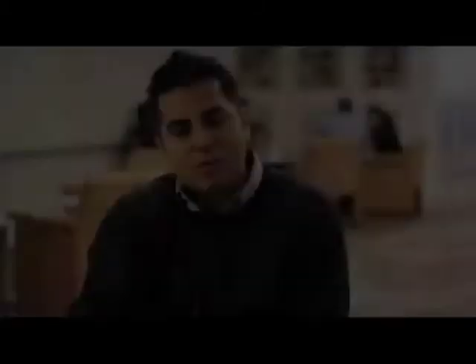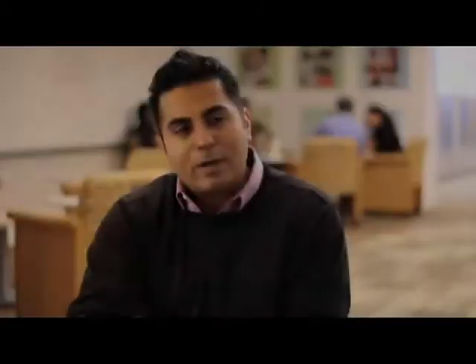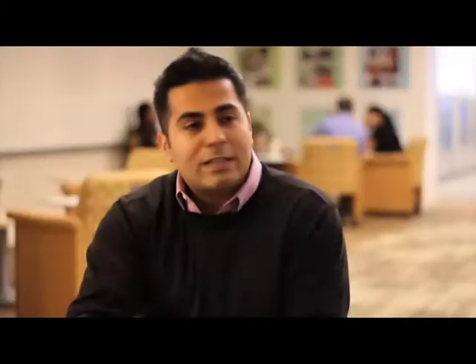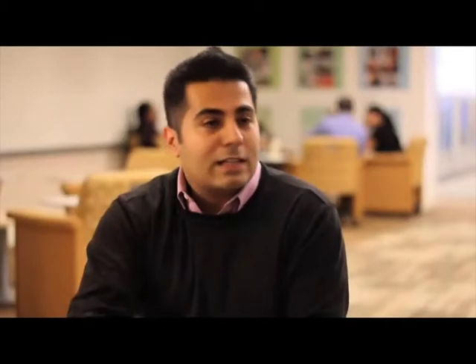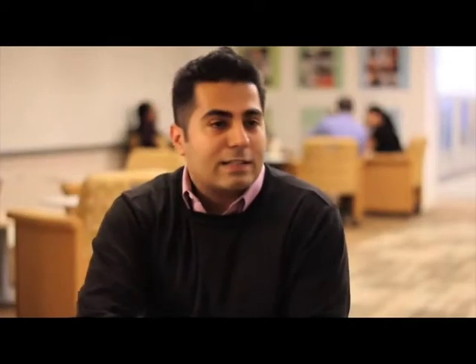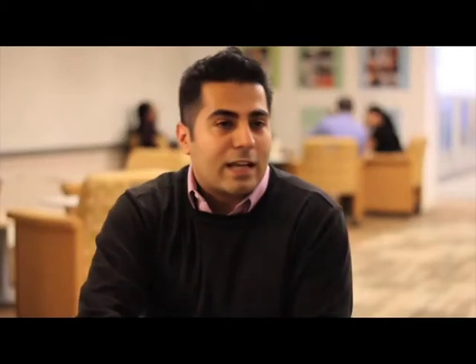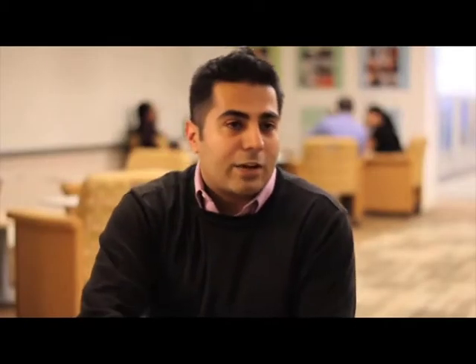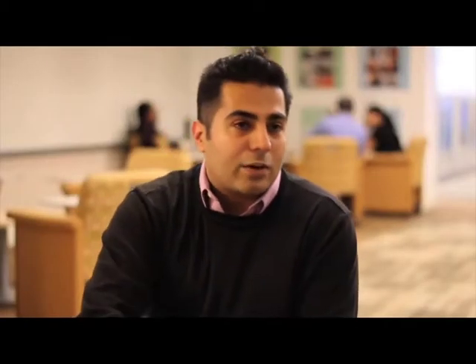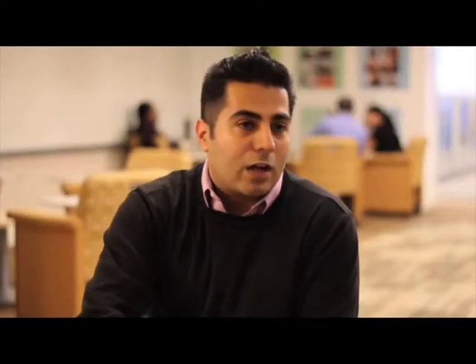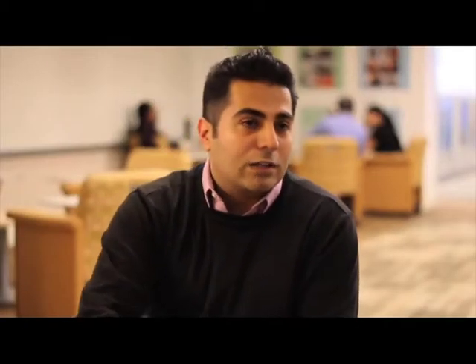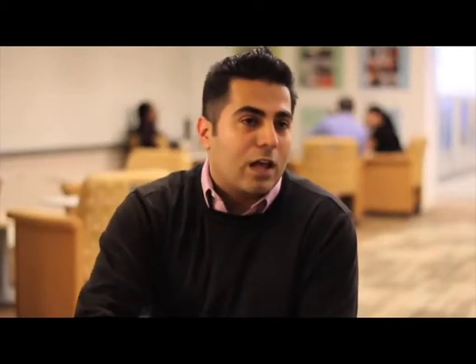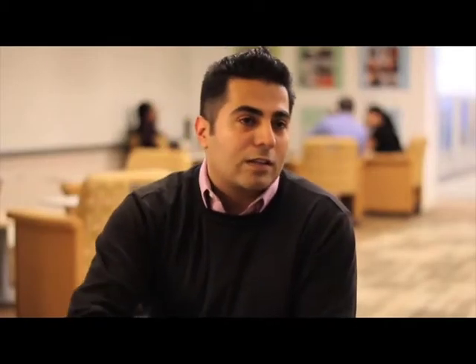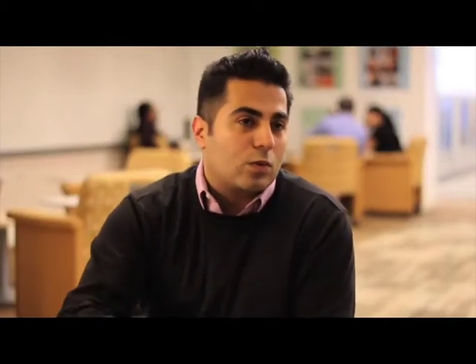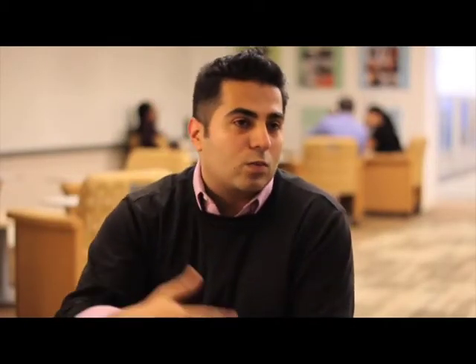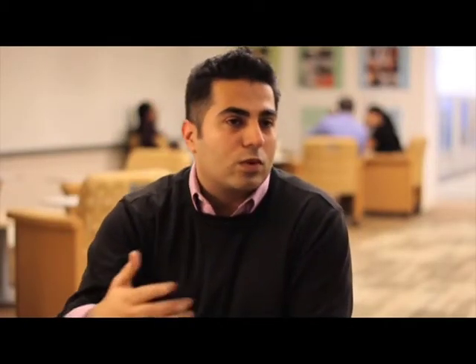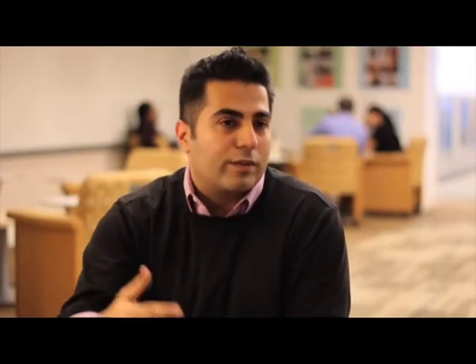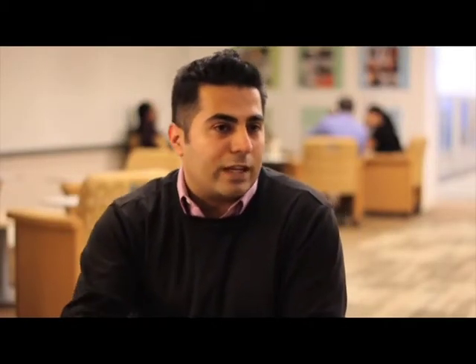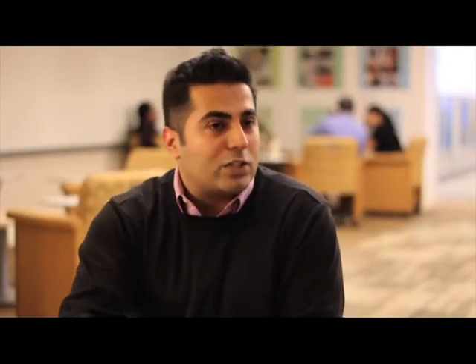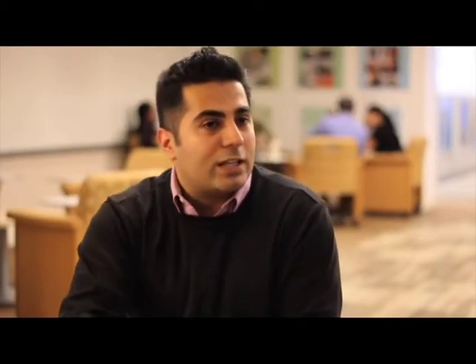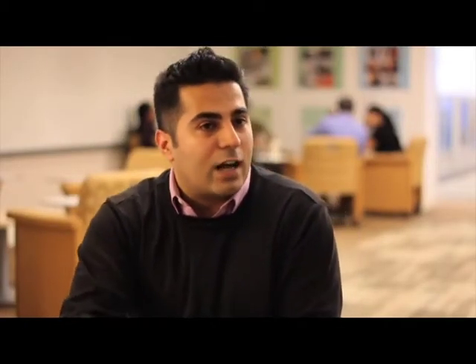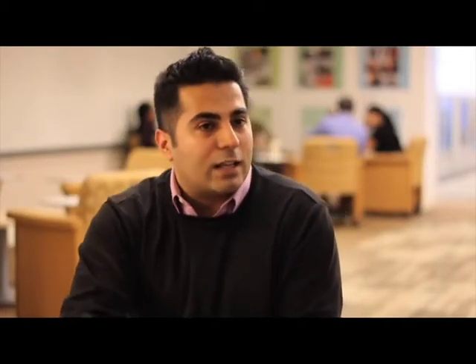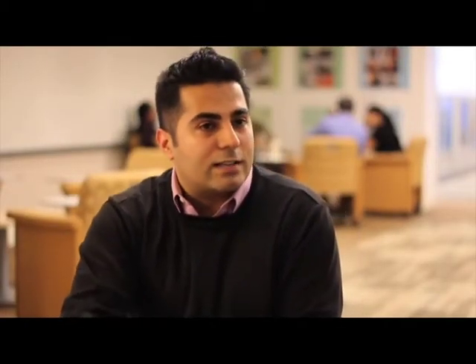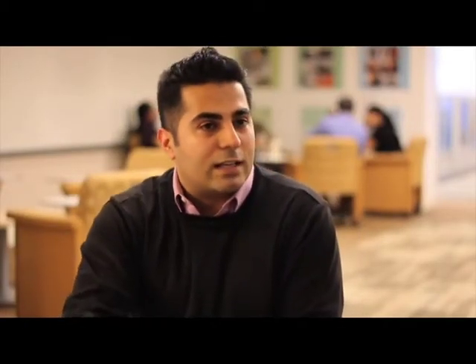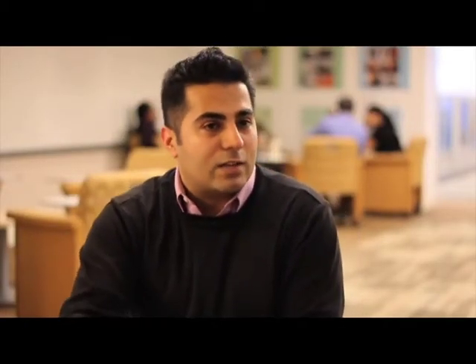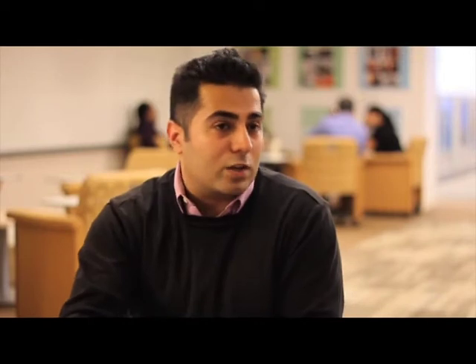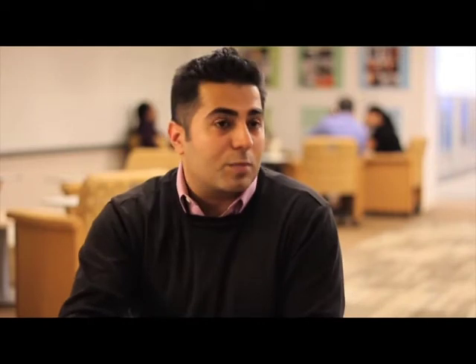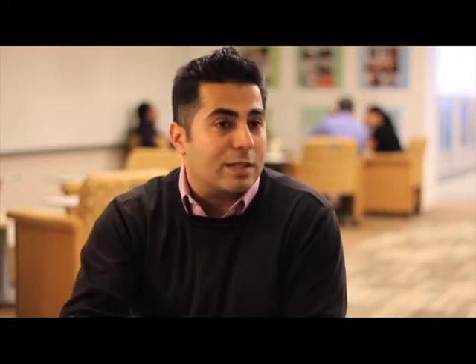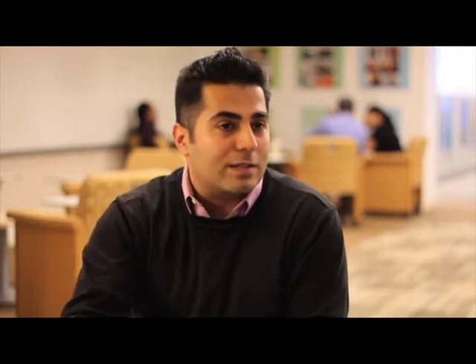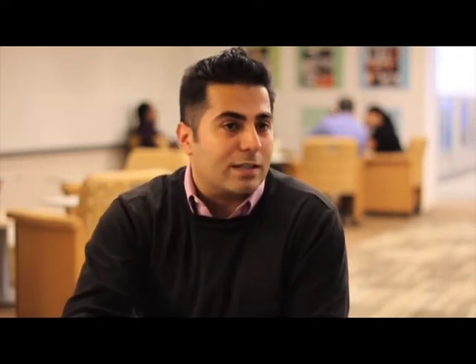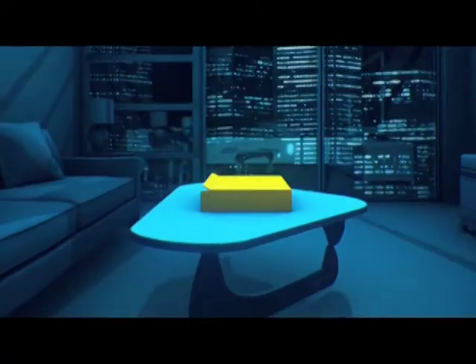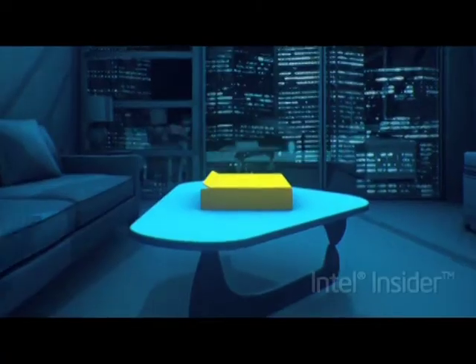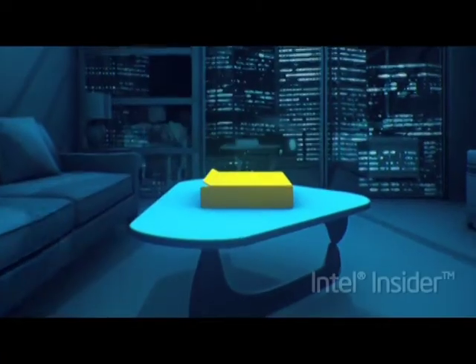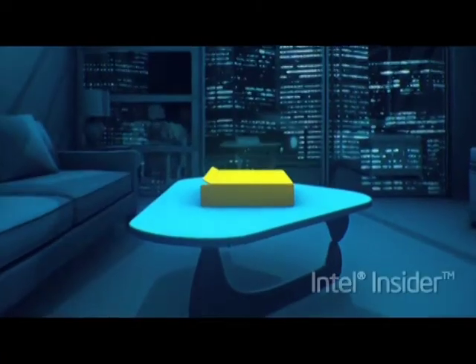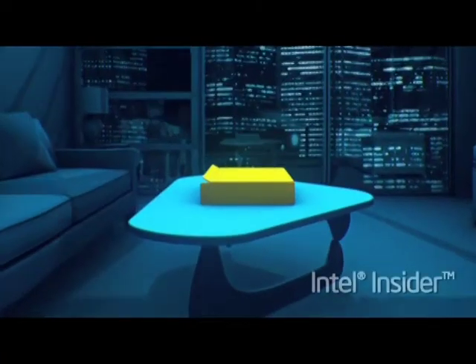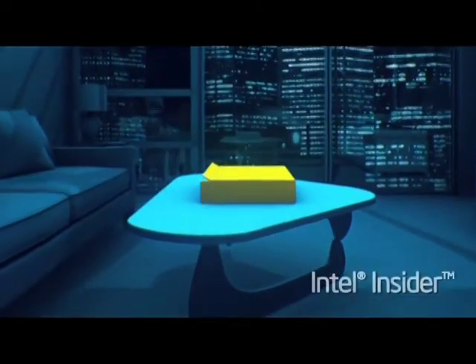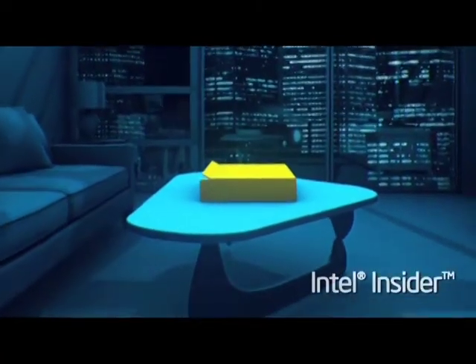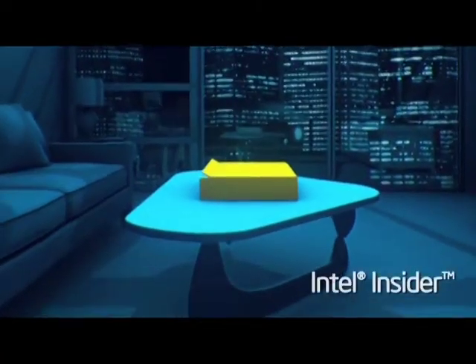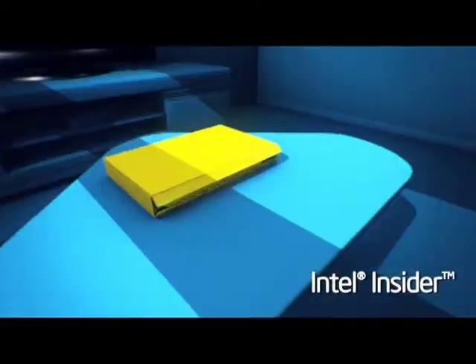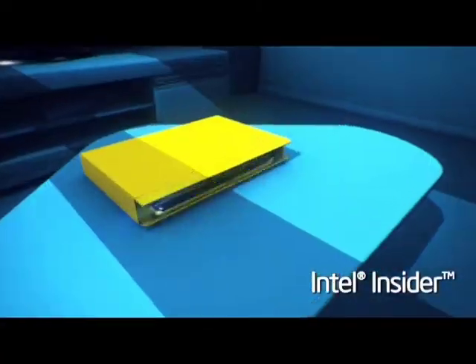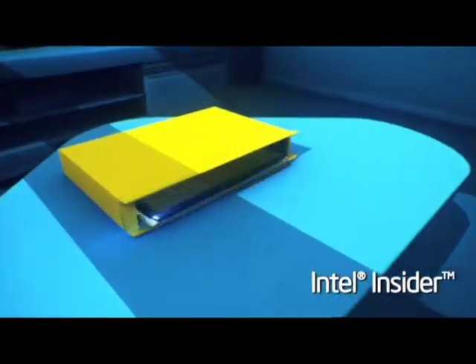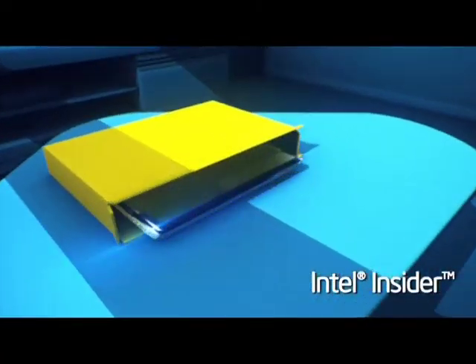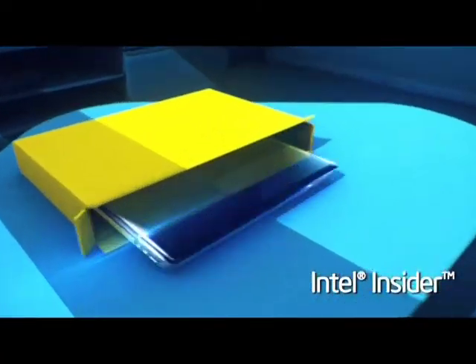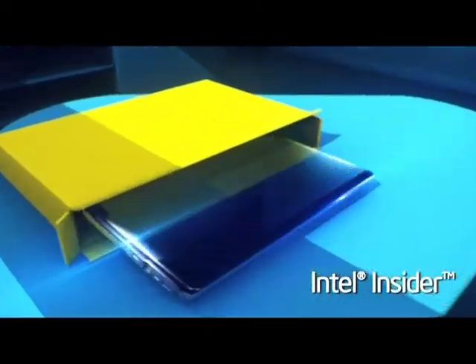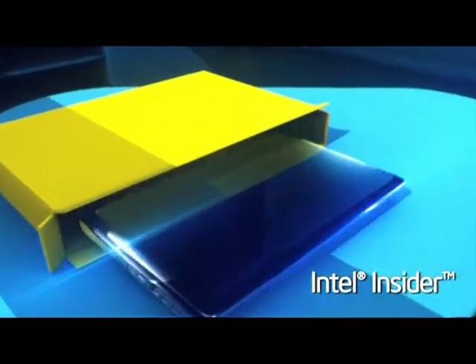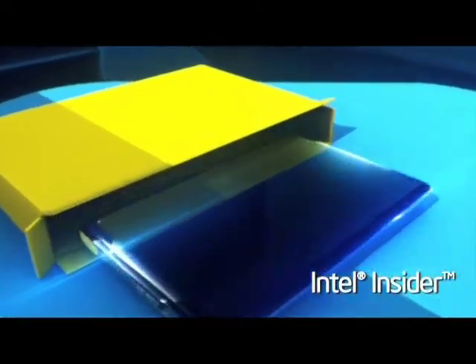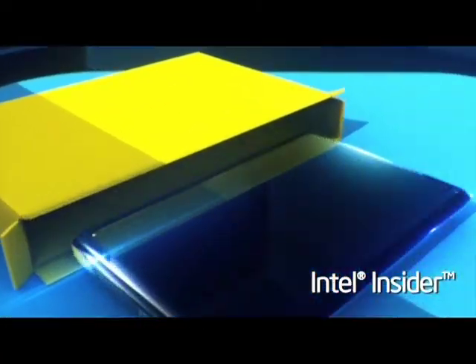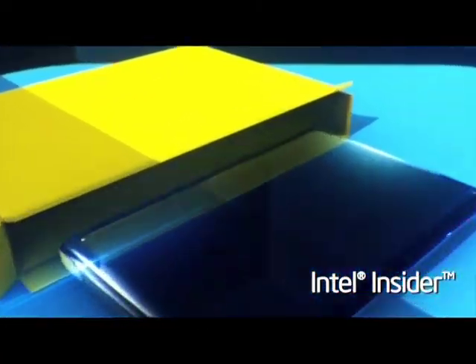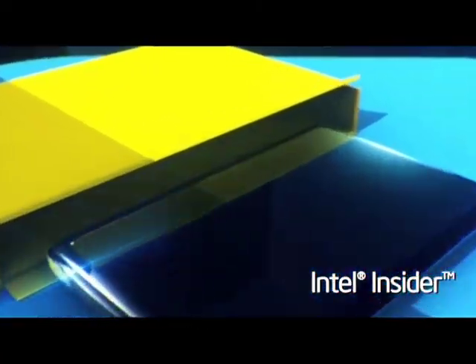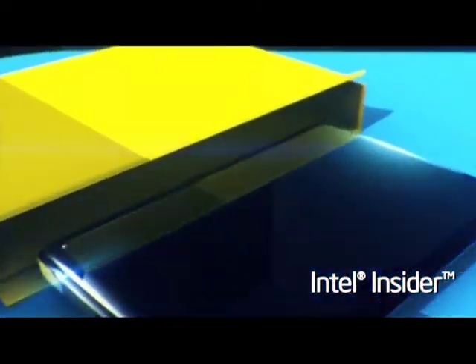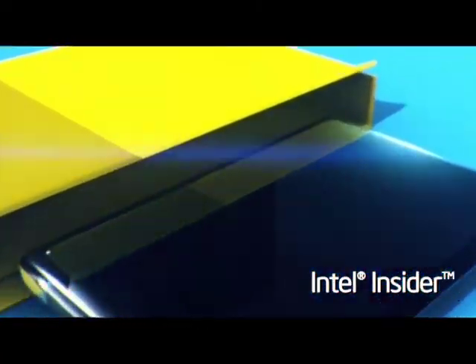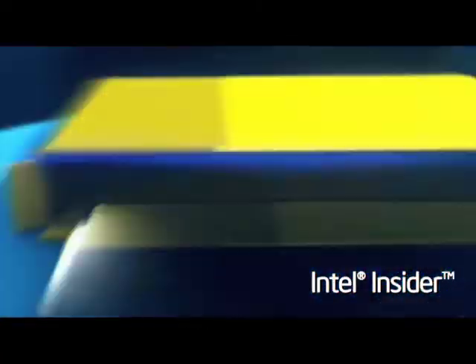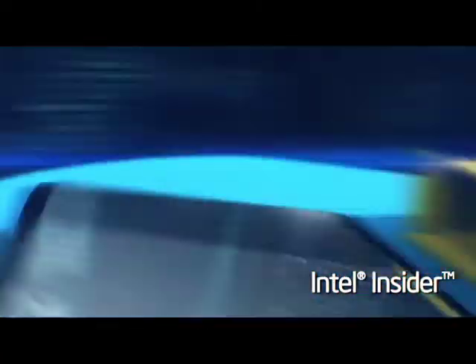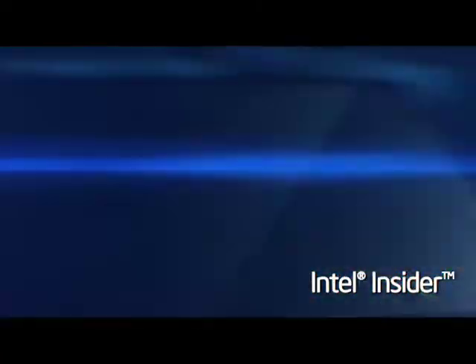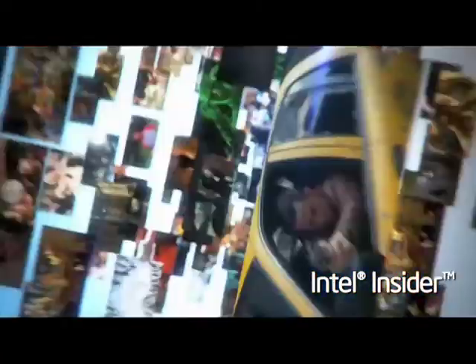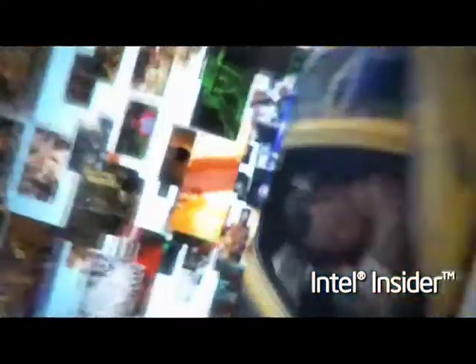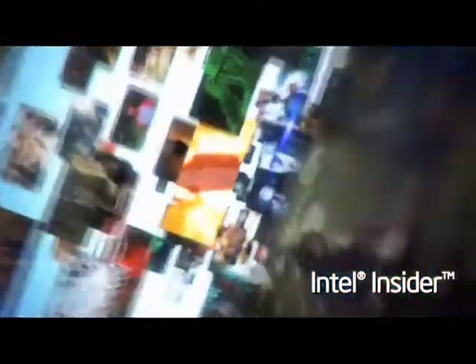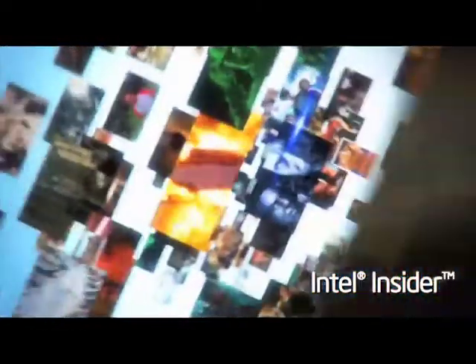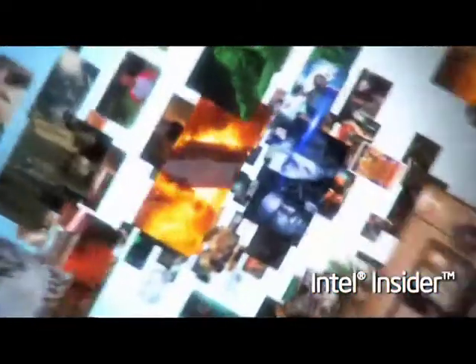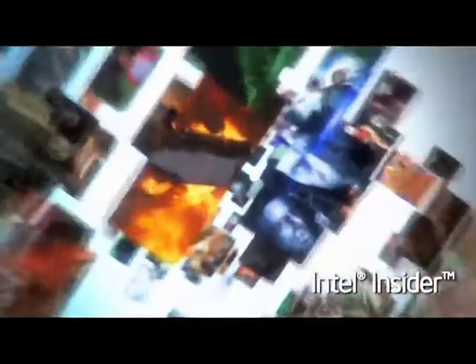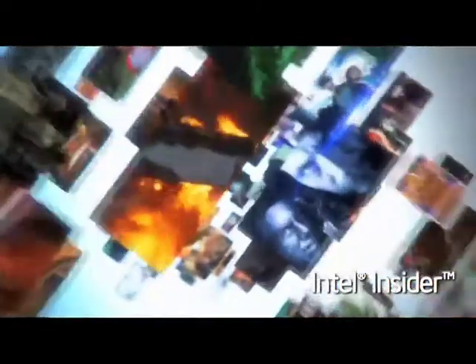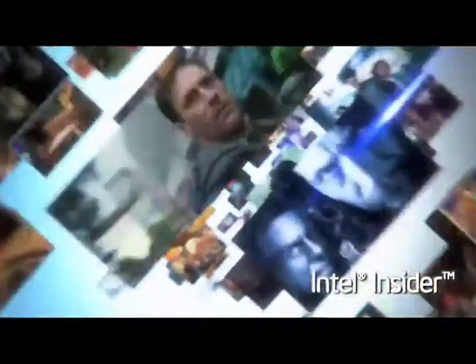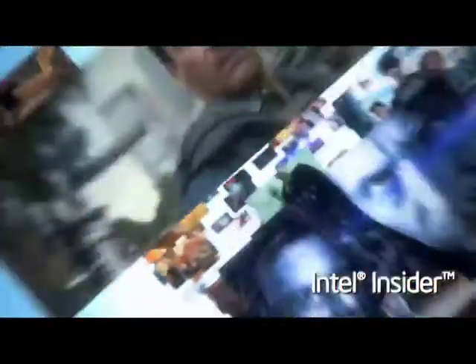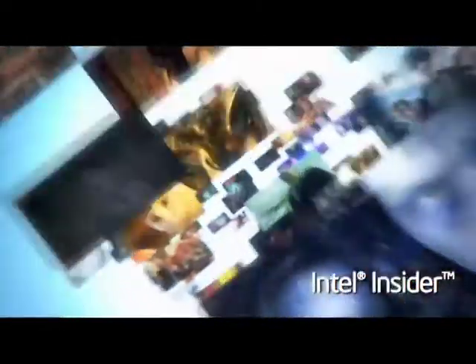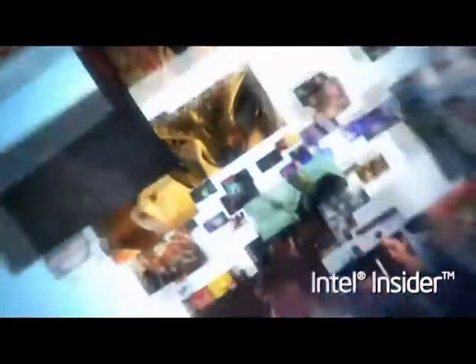Intel Insider unlocks a world of HD content on your PC. We've partnered with some great studios to bring you first-rate movies.